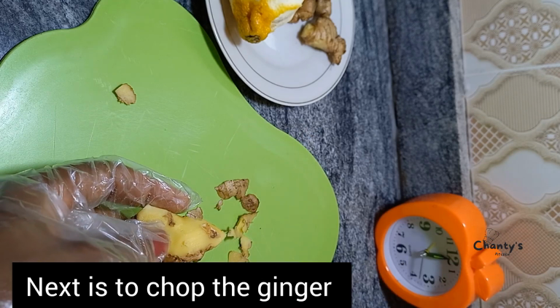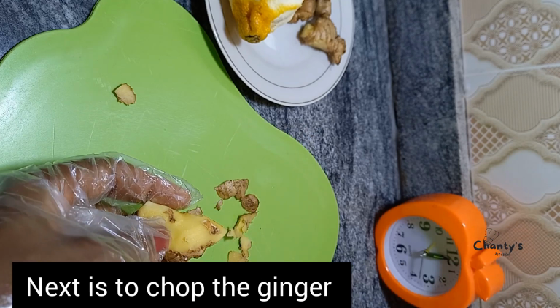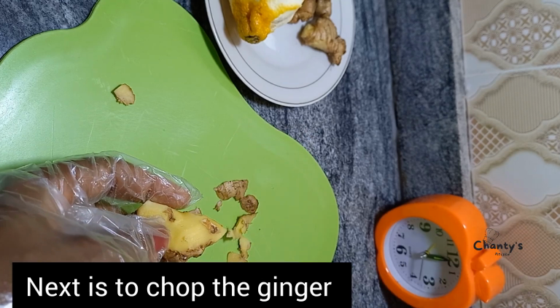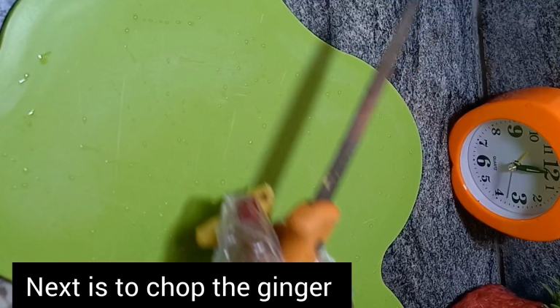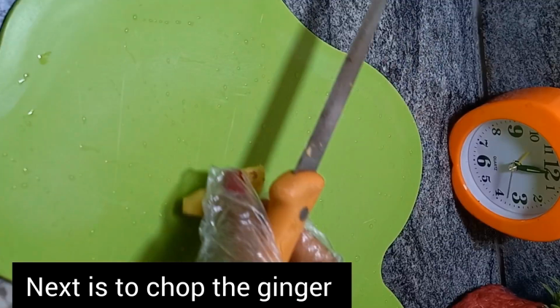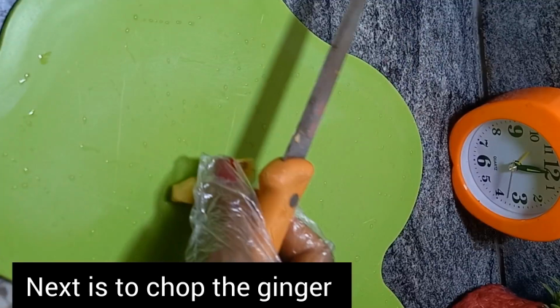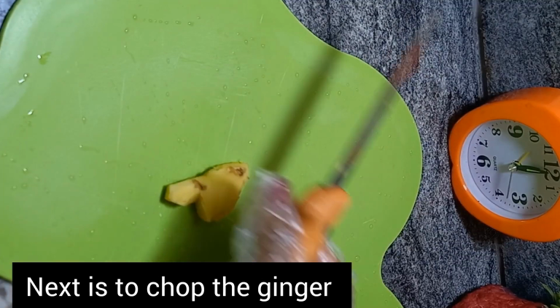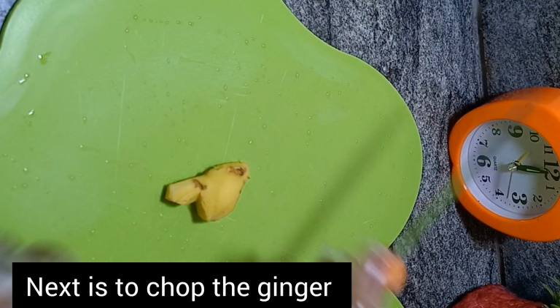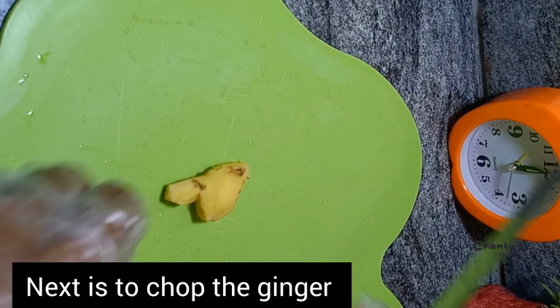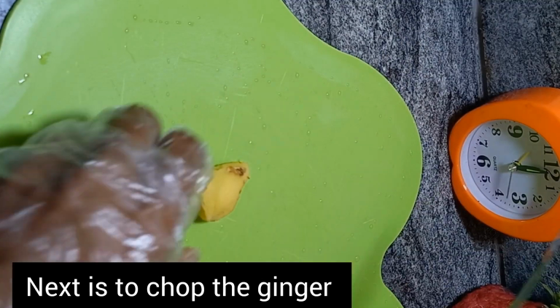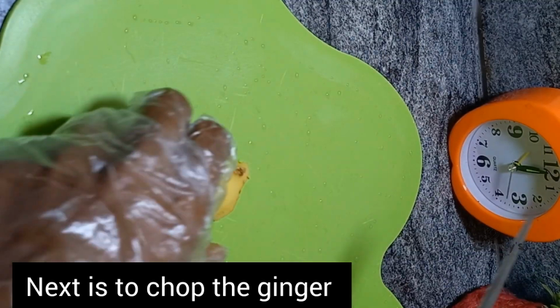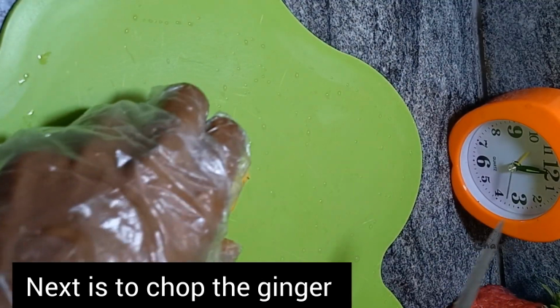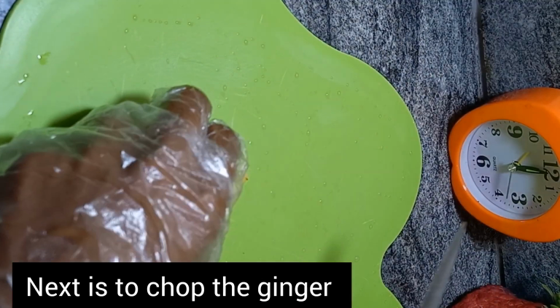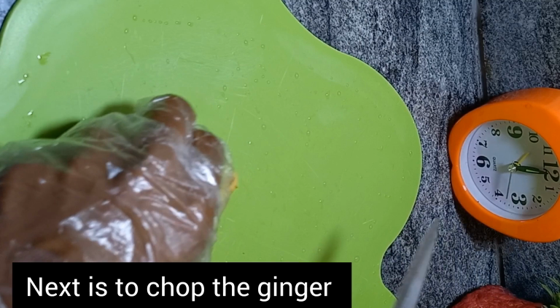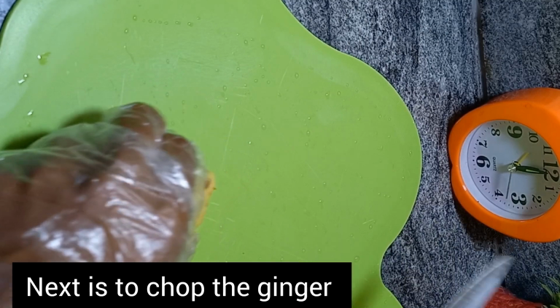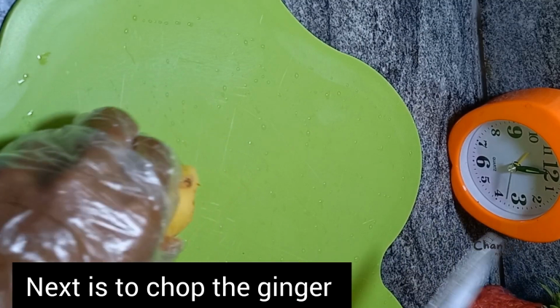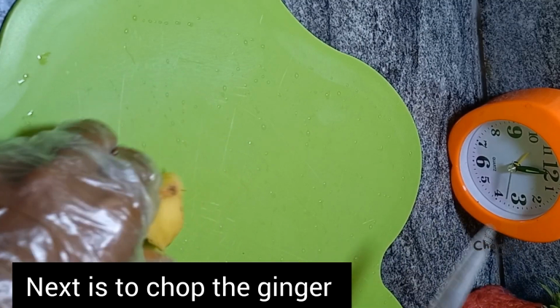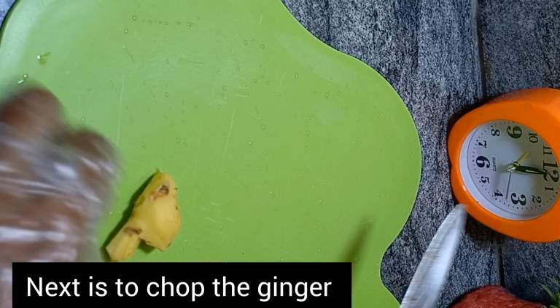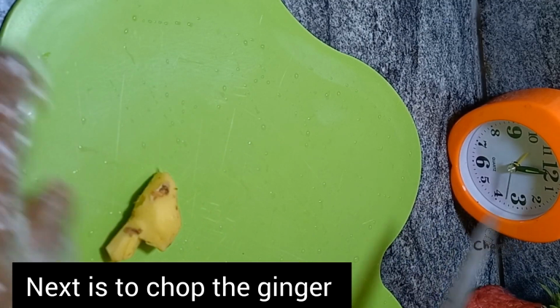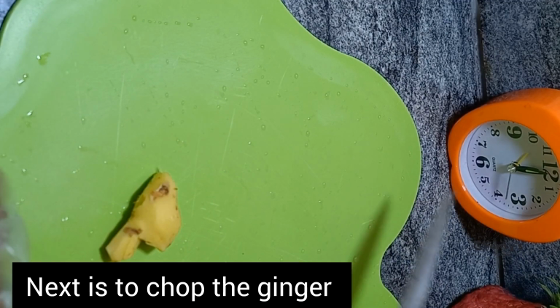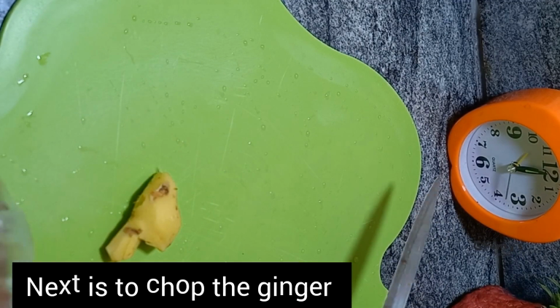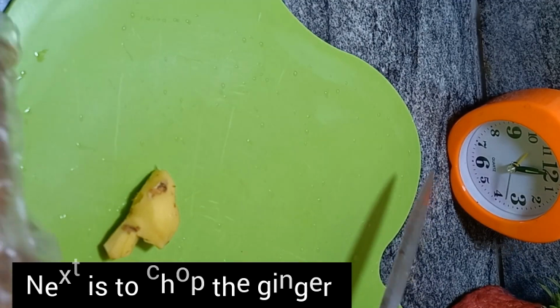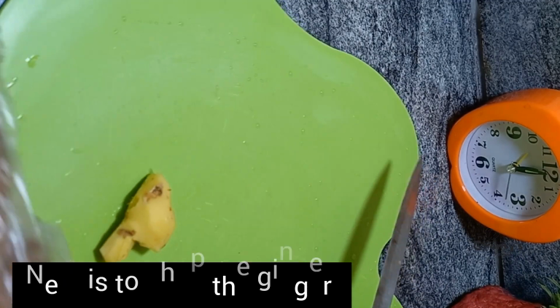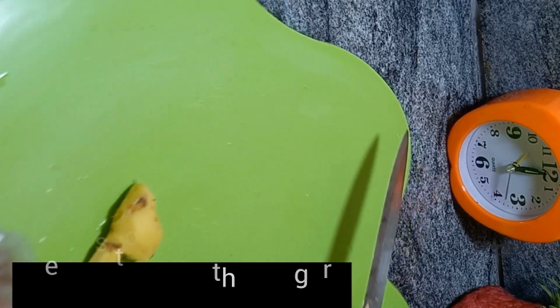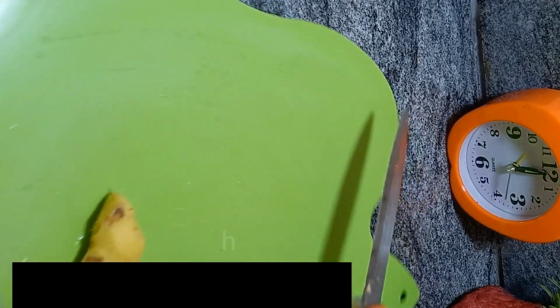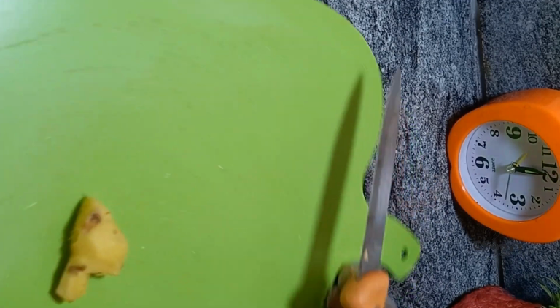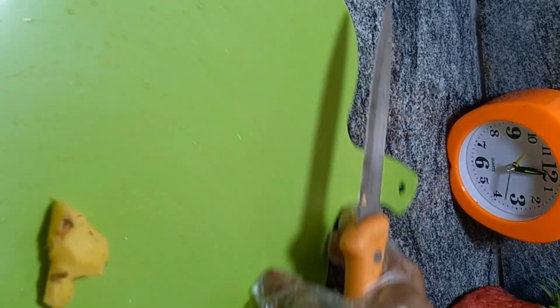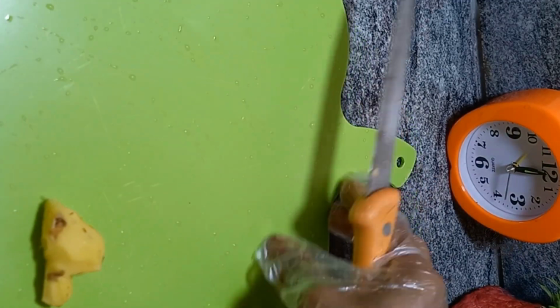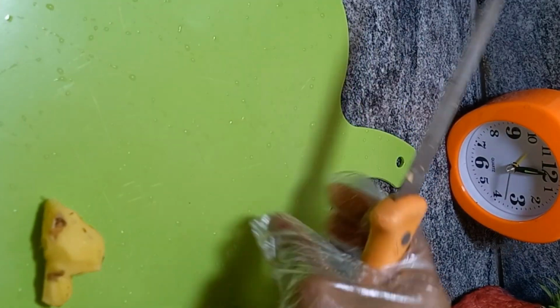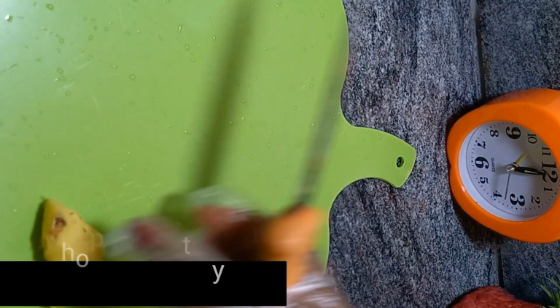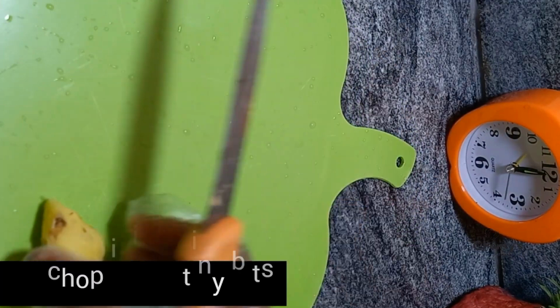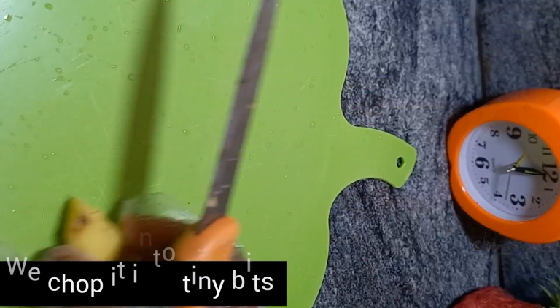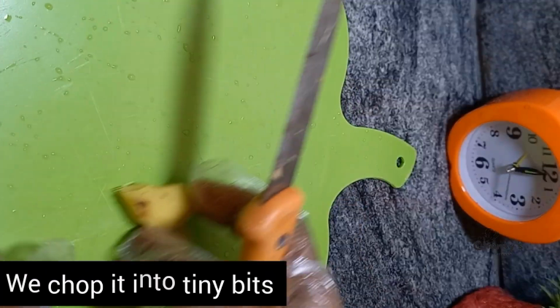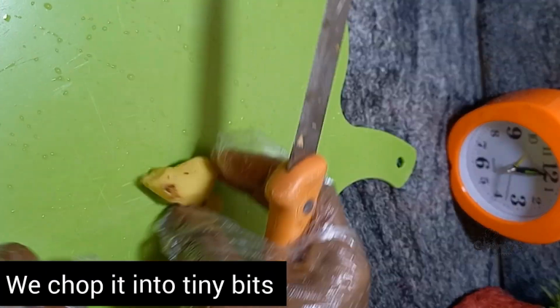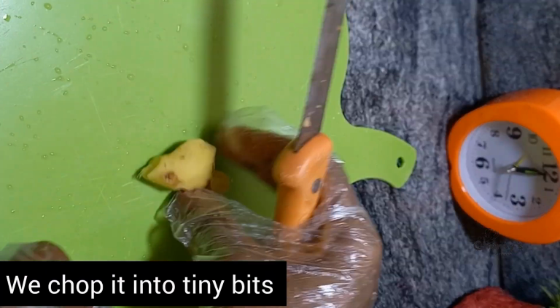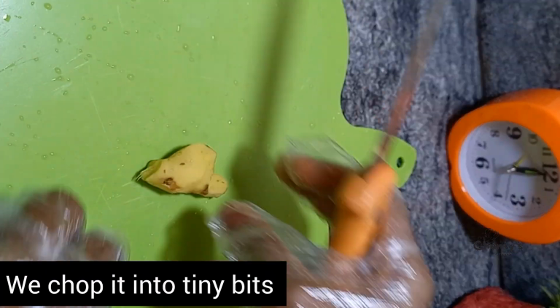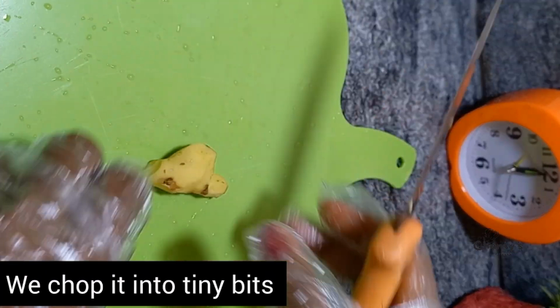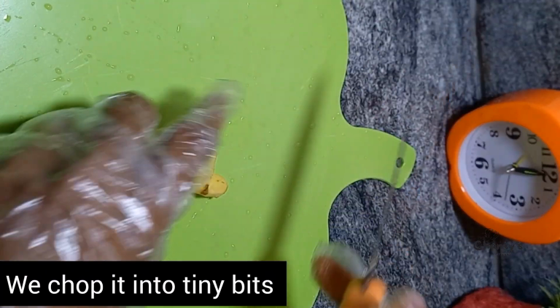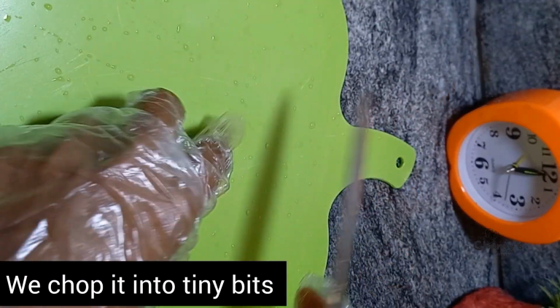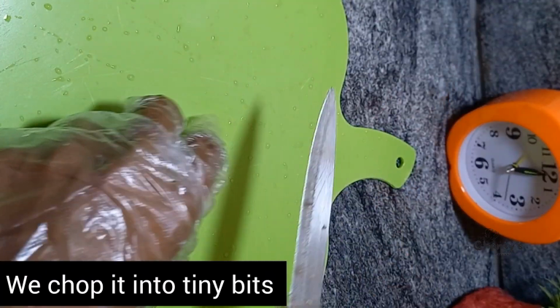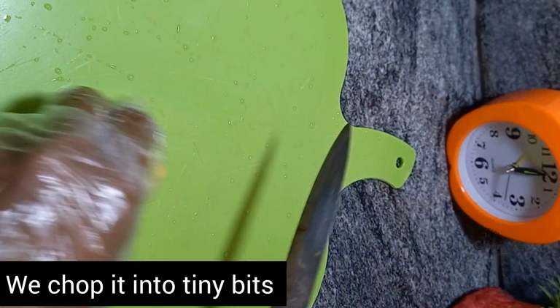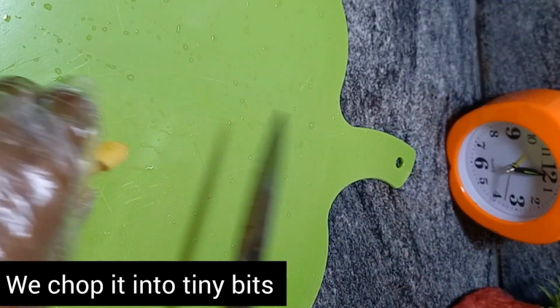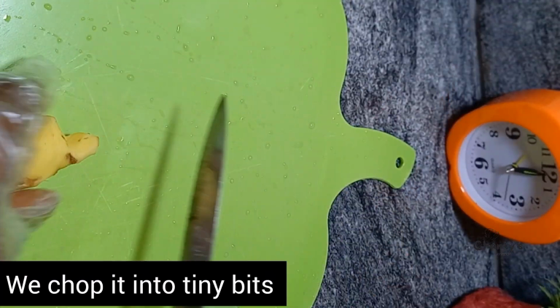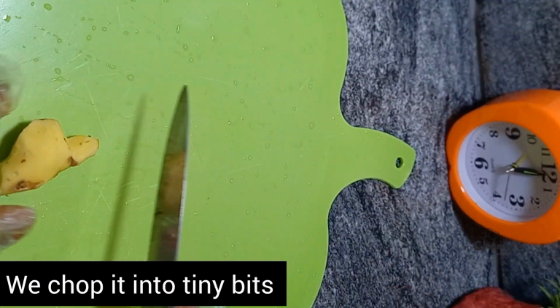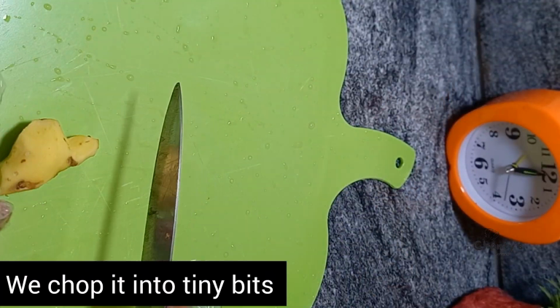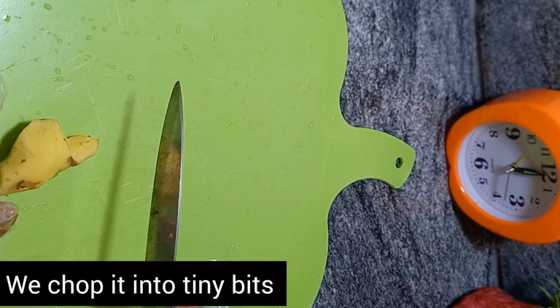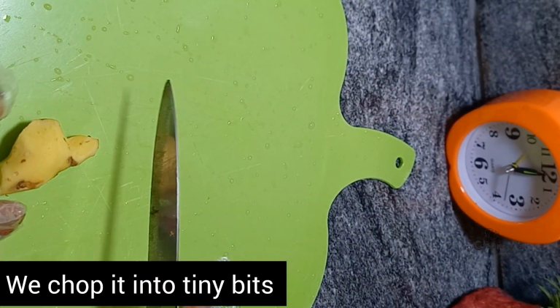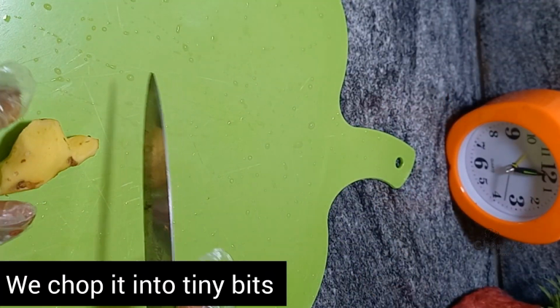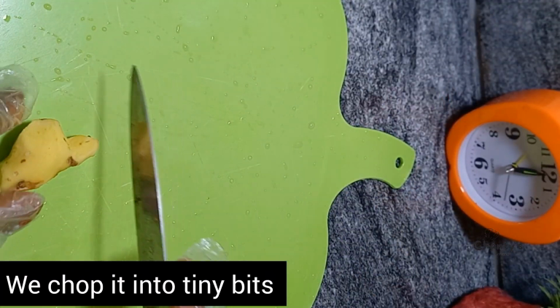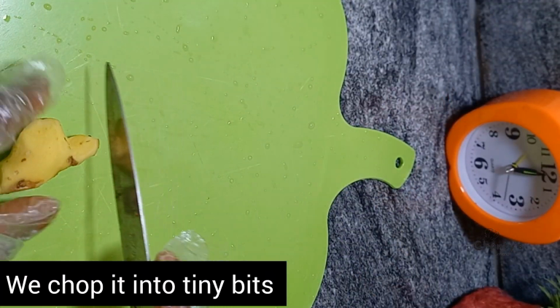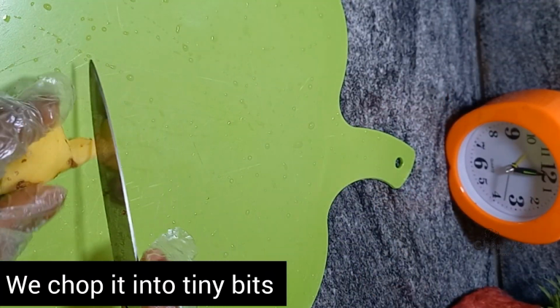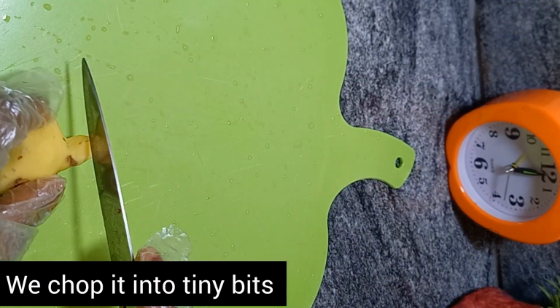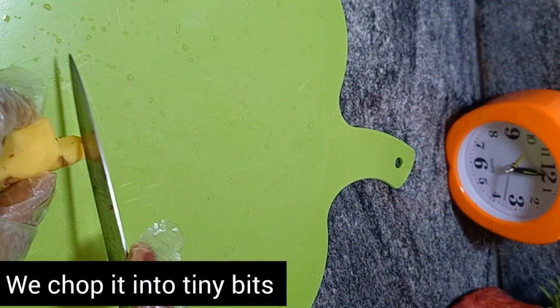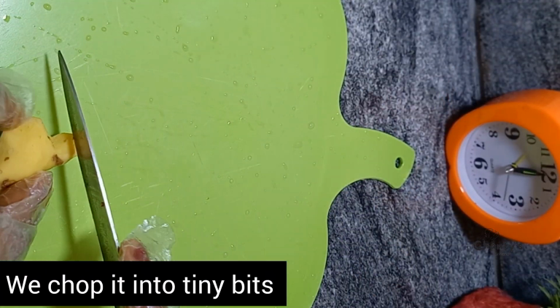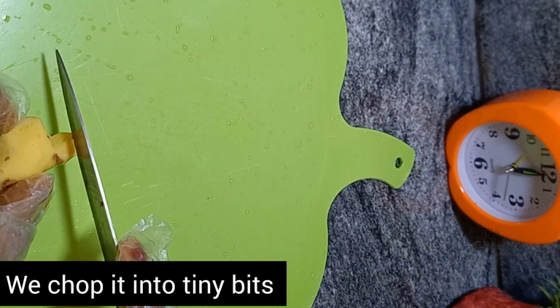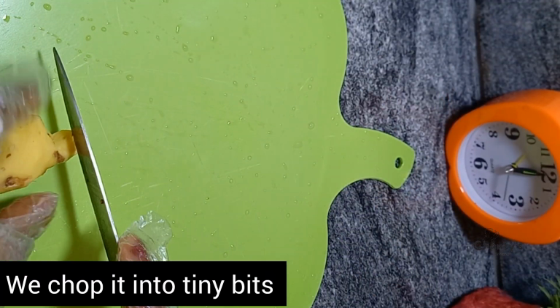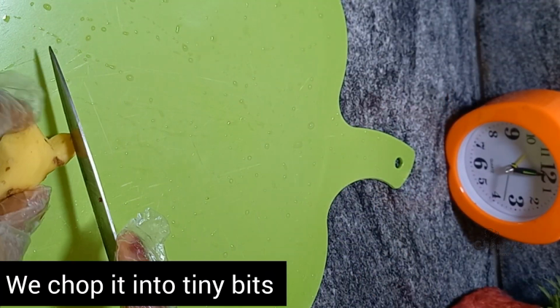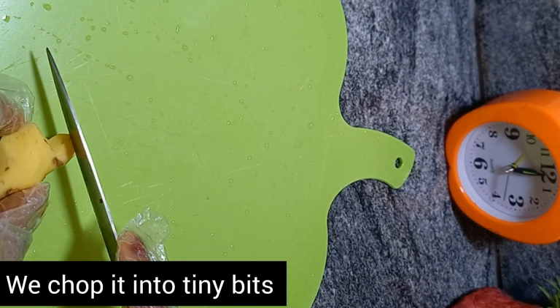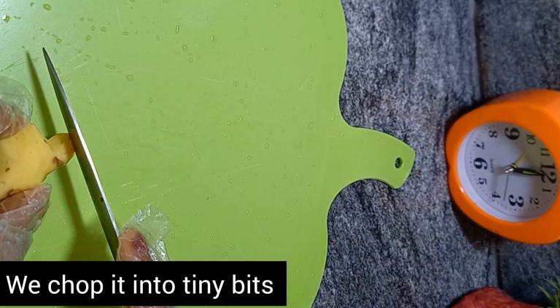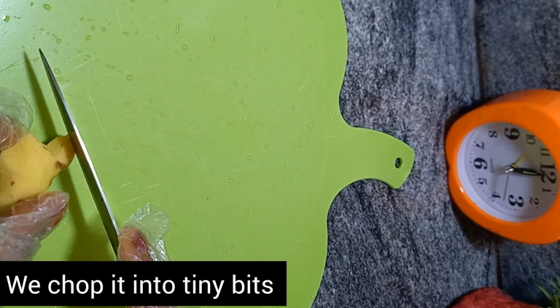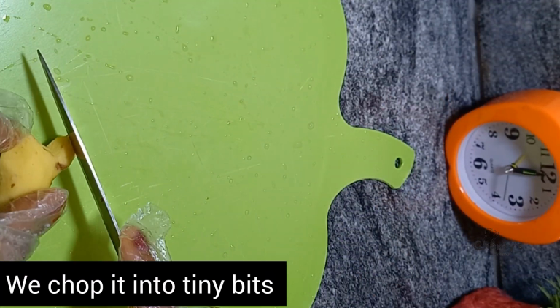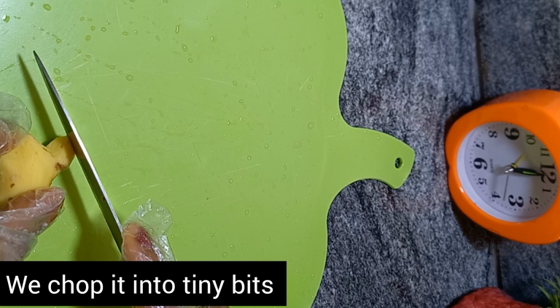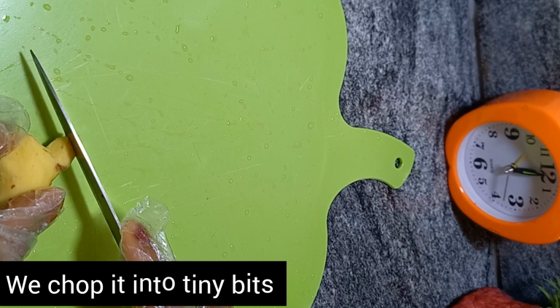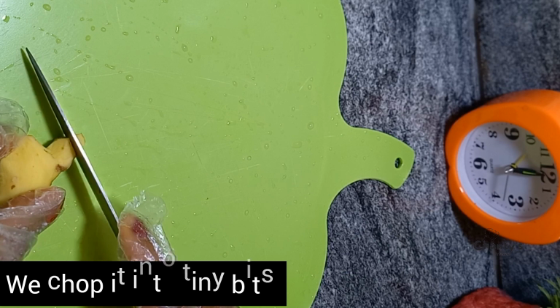Next, we are going to chop the ginger into tiny bits.